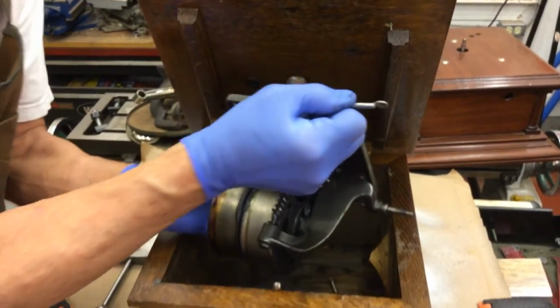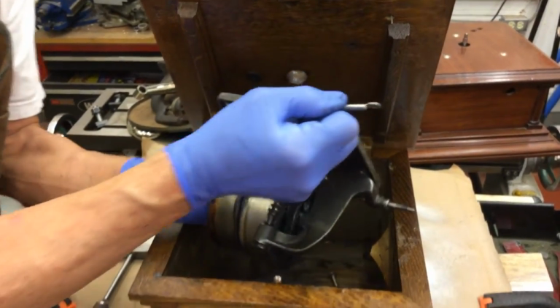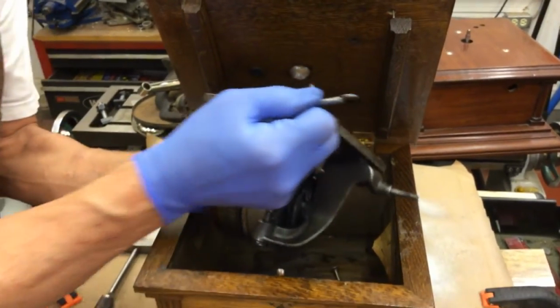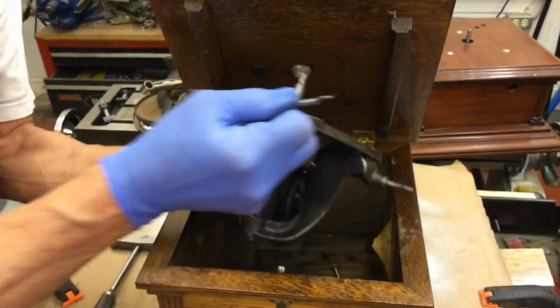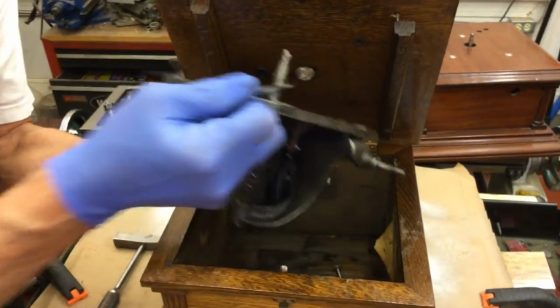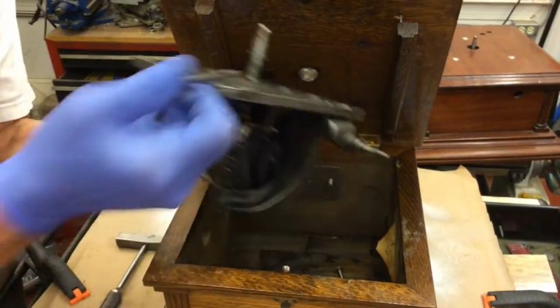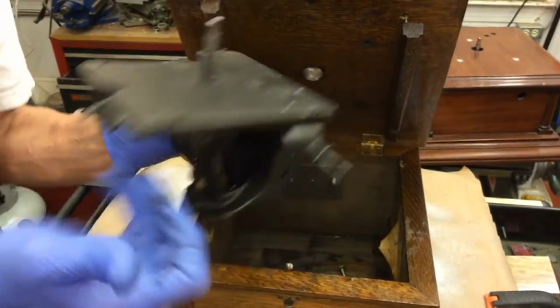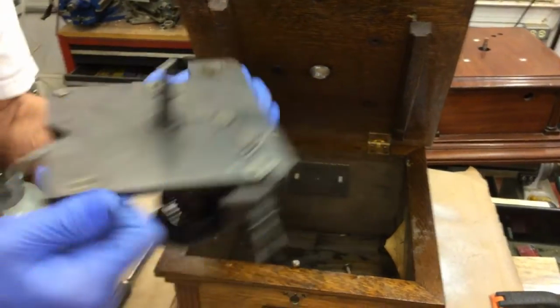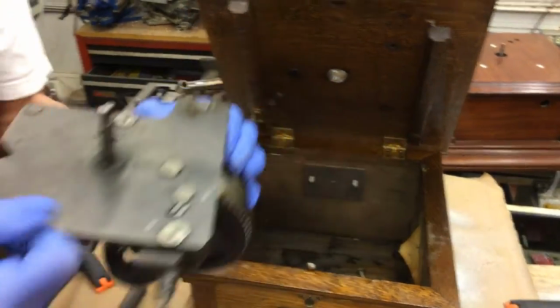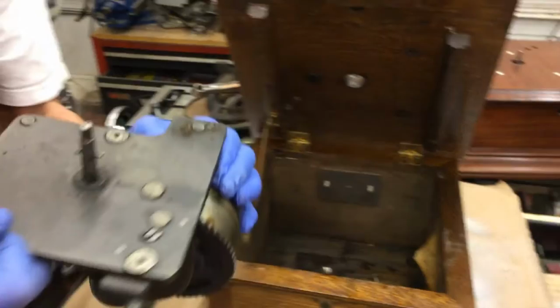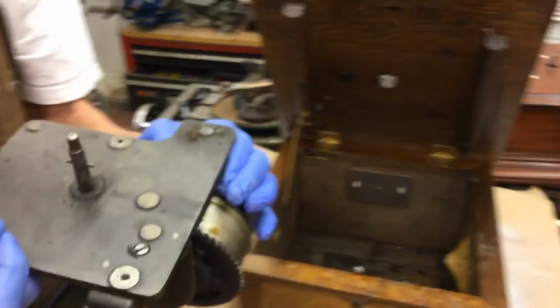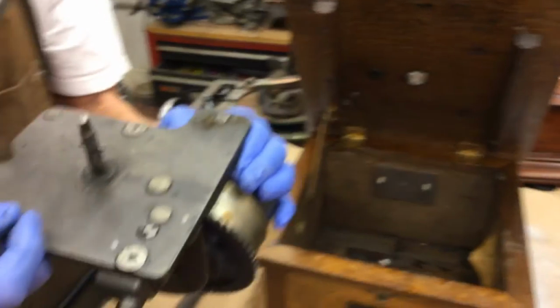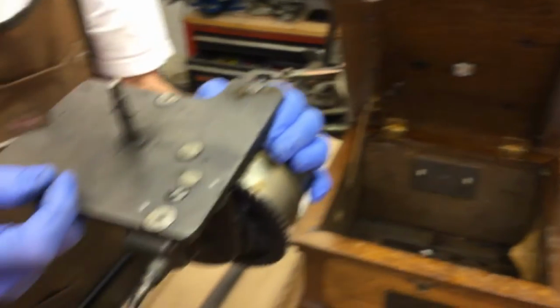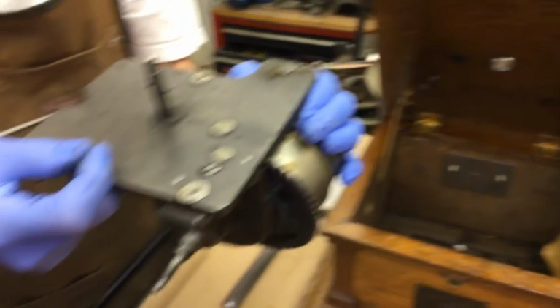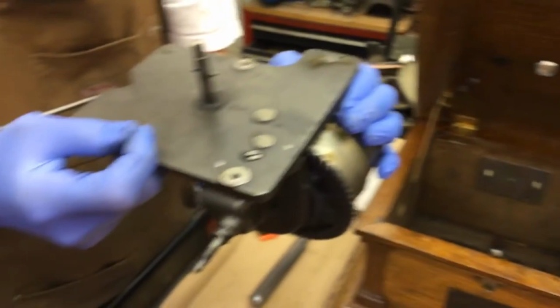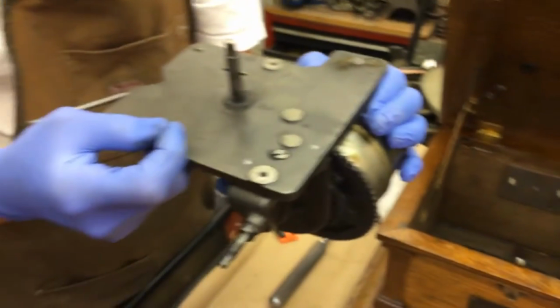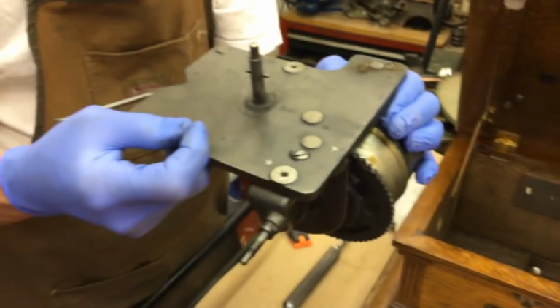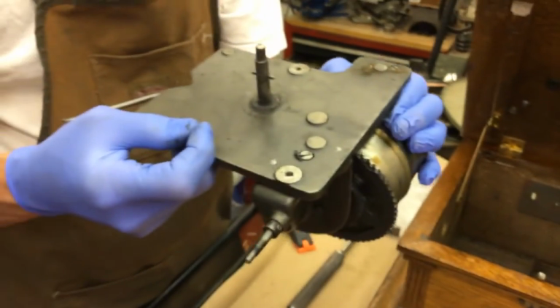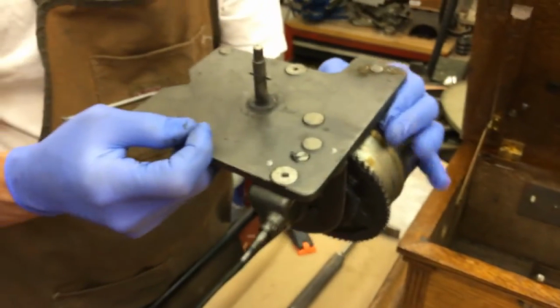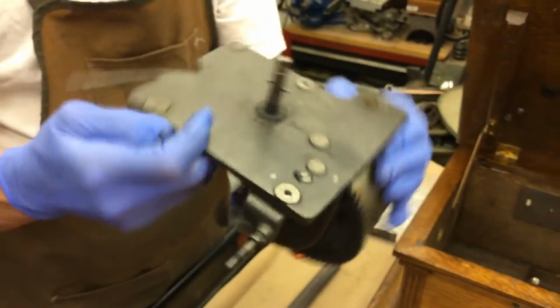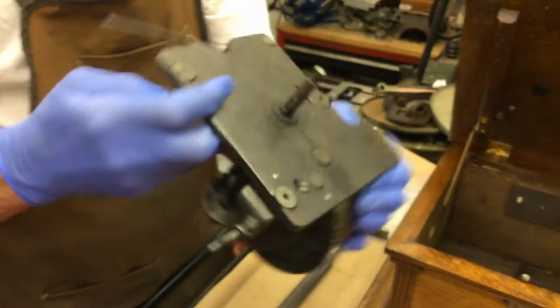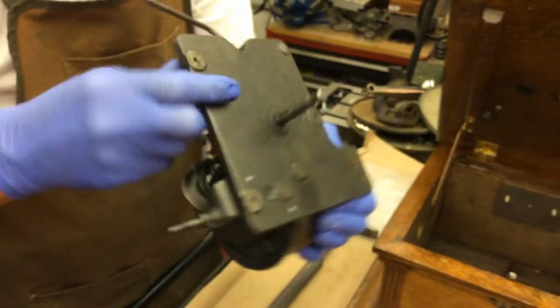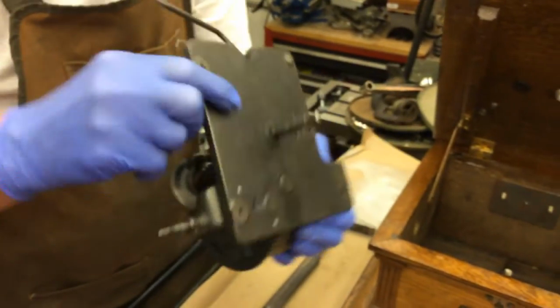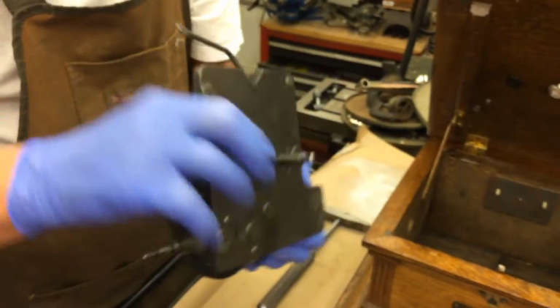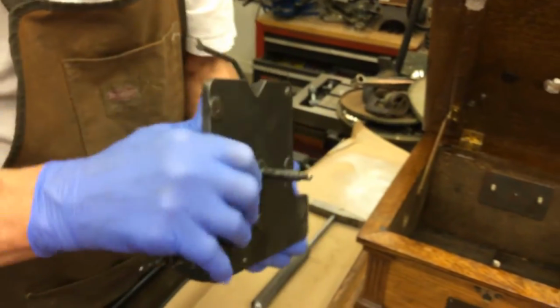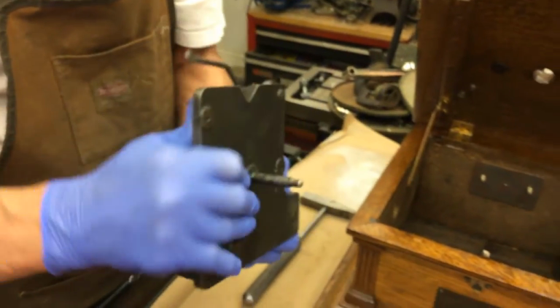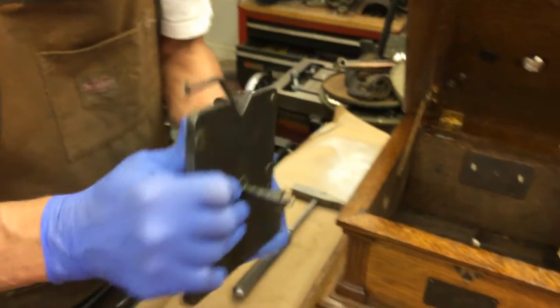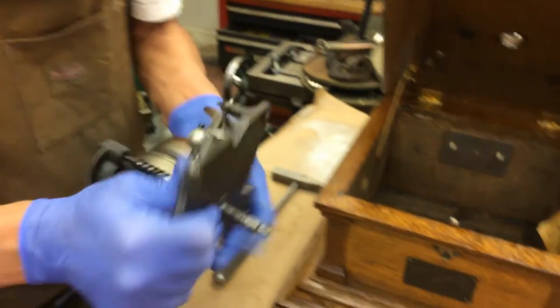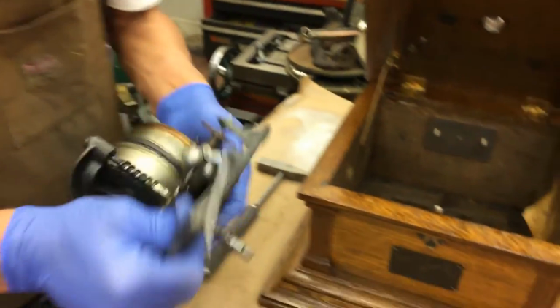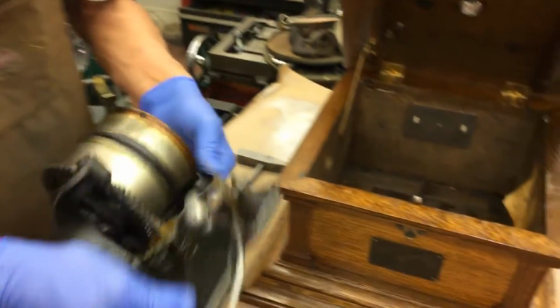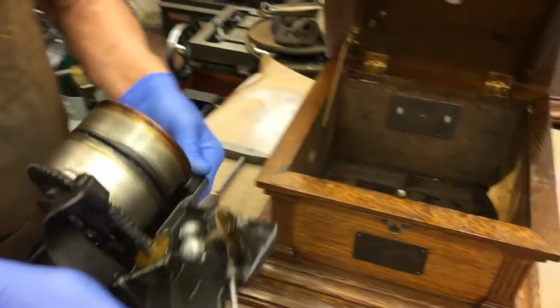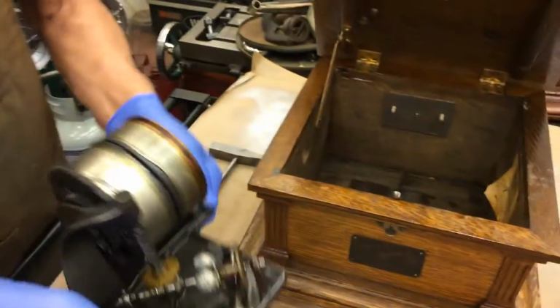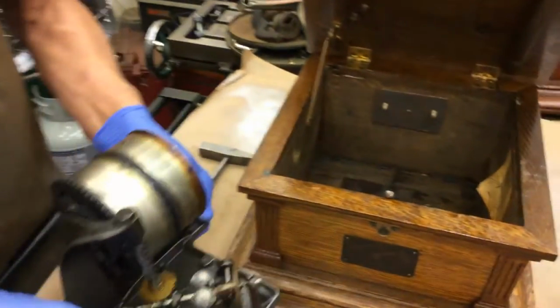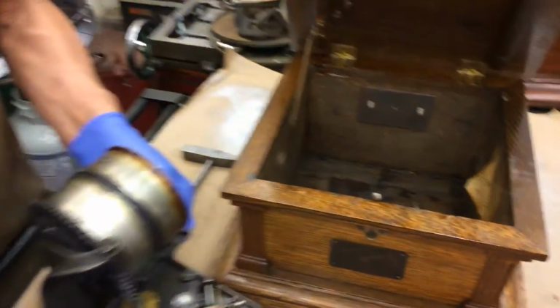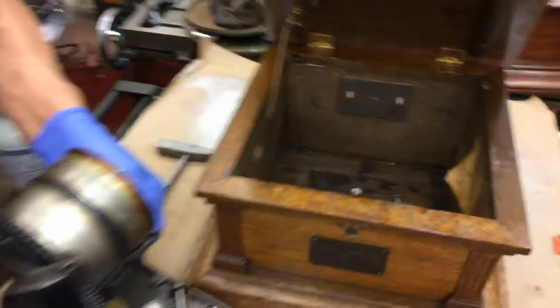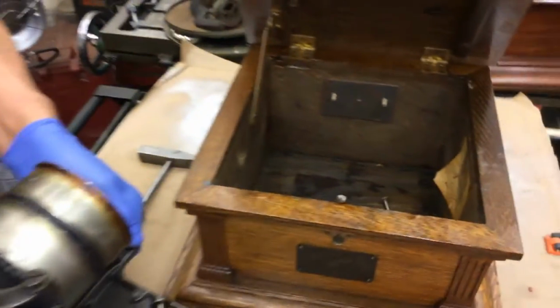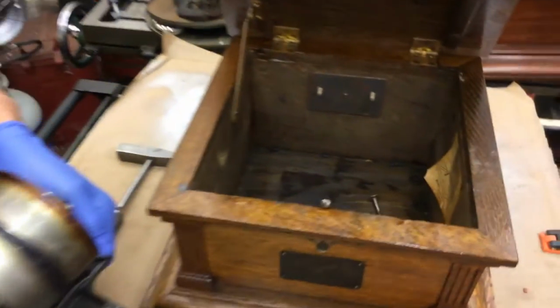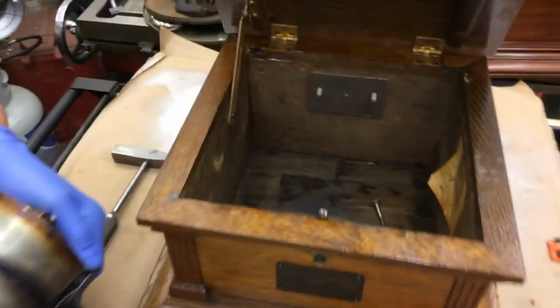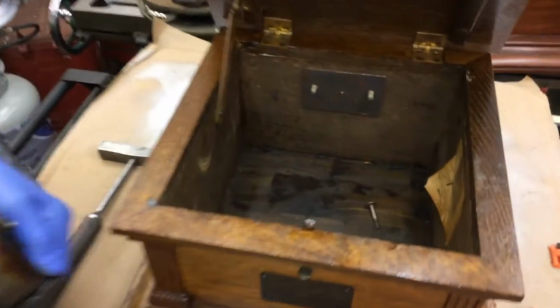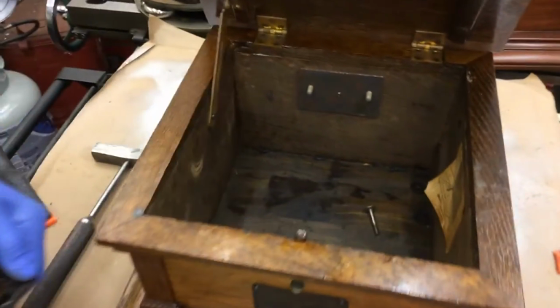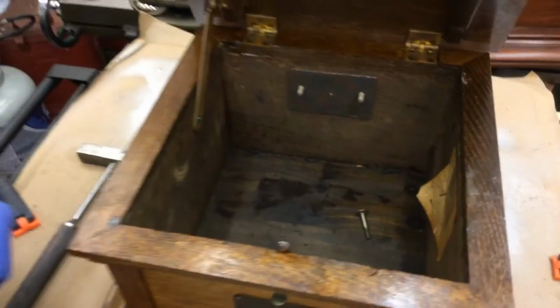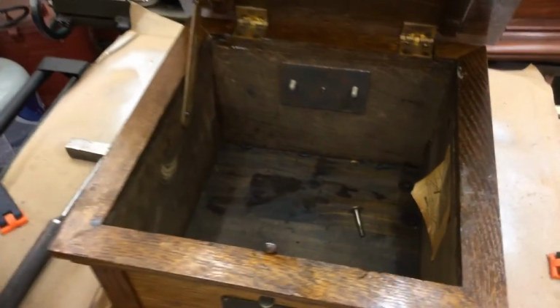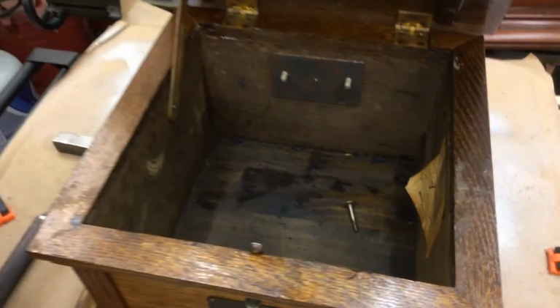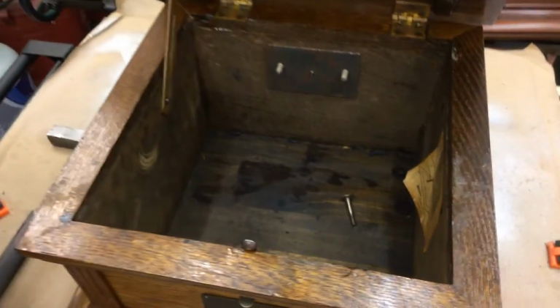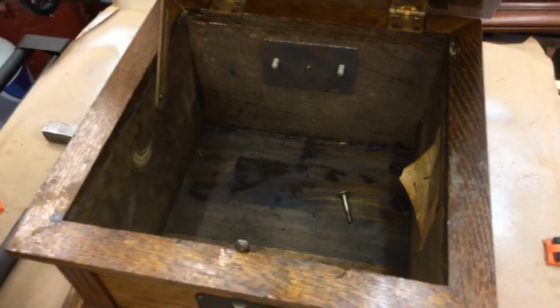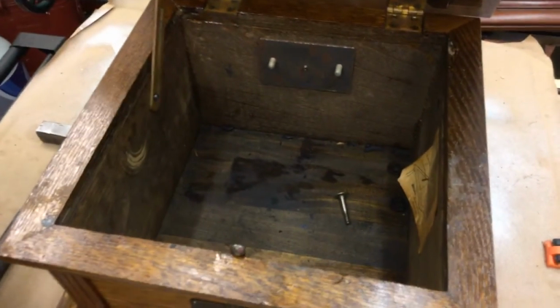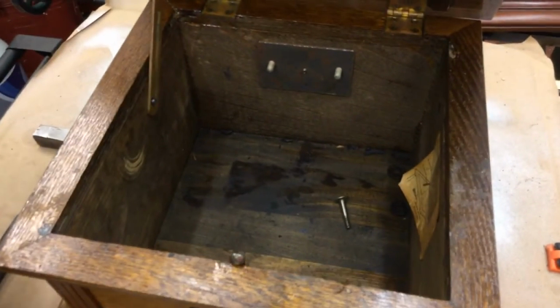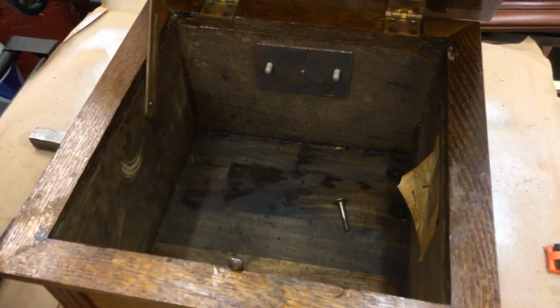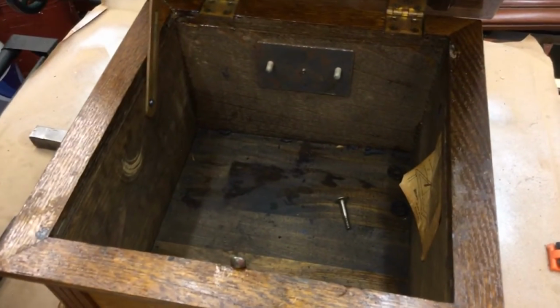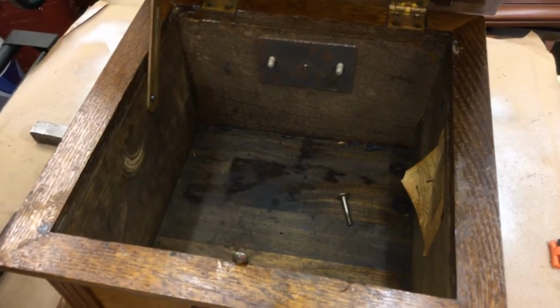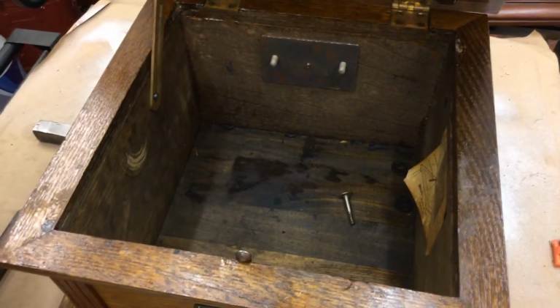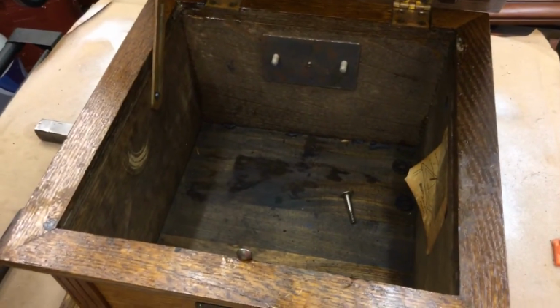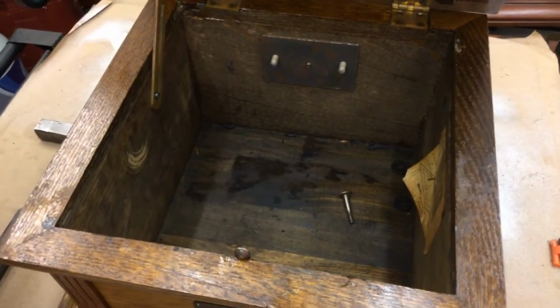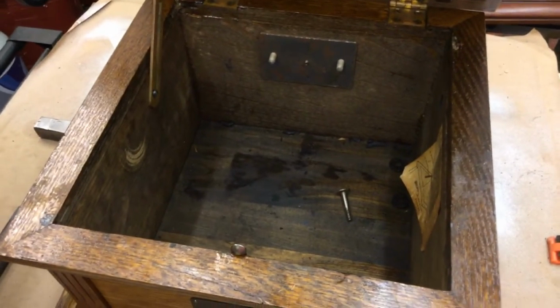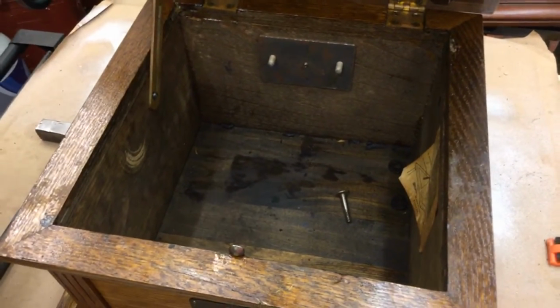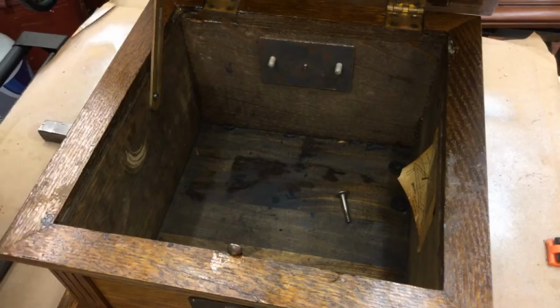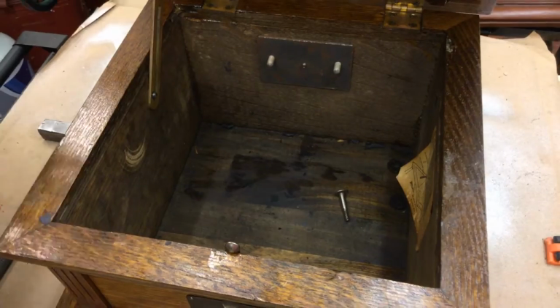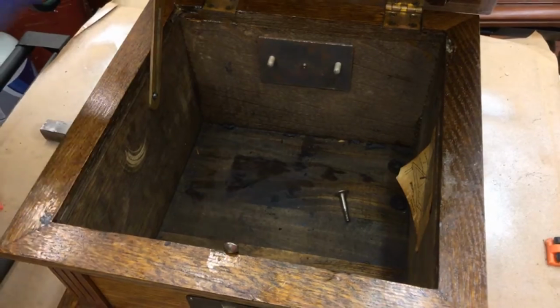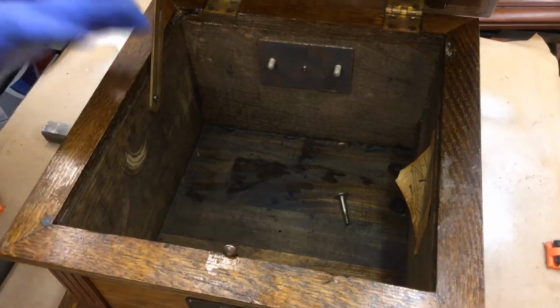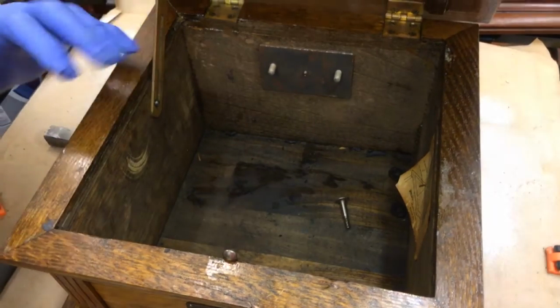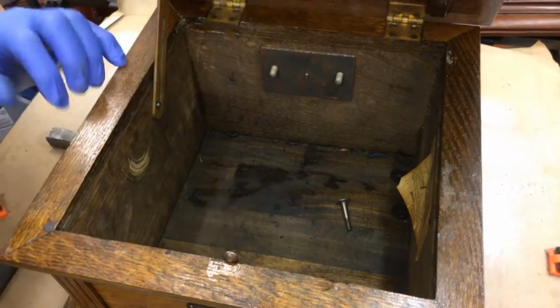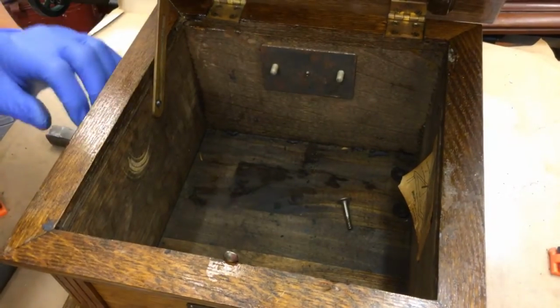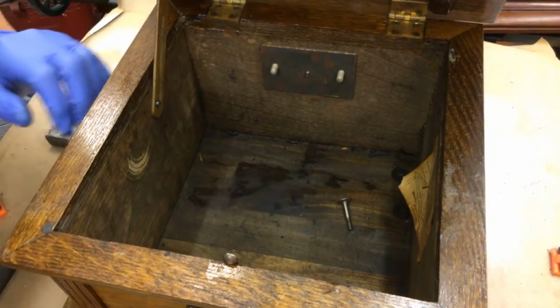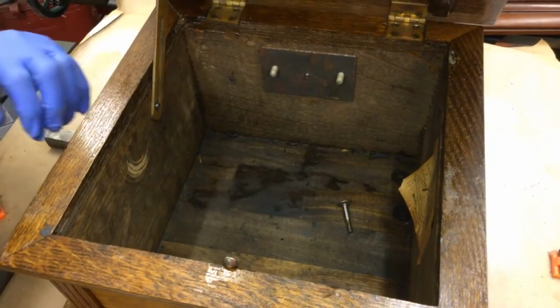Voila — Victor motor just came out. Why did you put the screws in the case? Because I don't want to lose them.